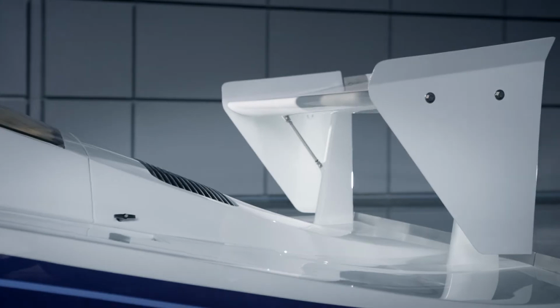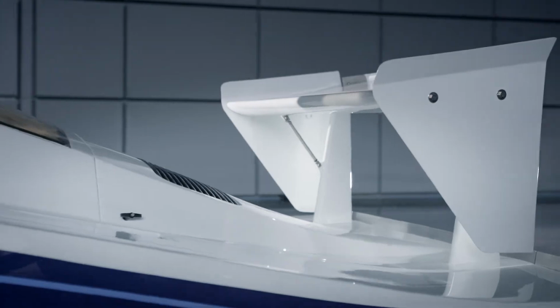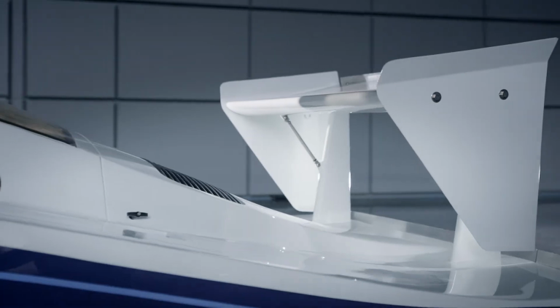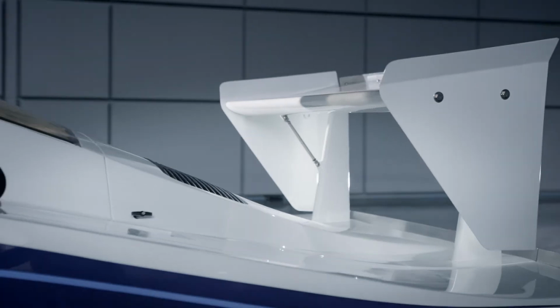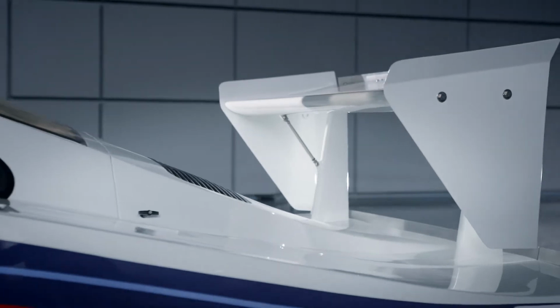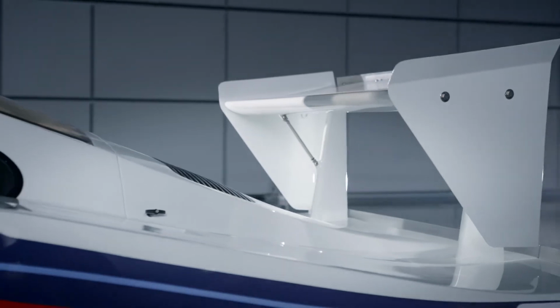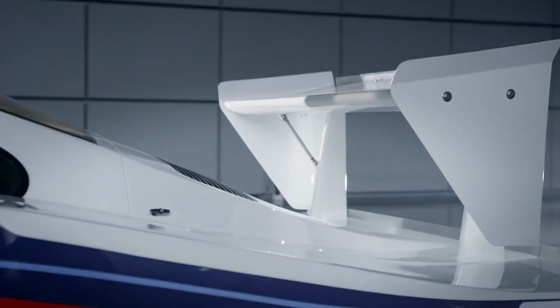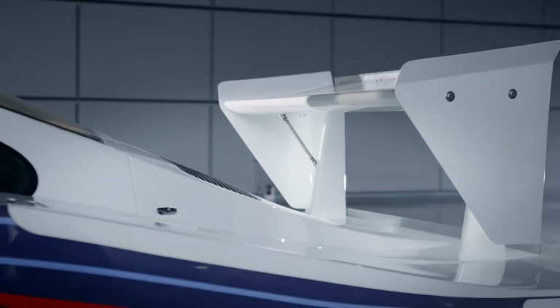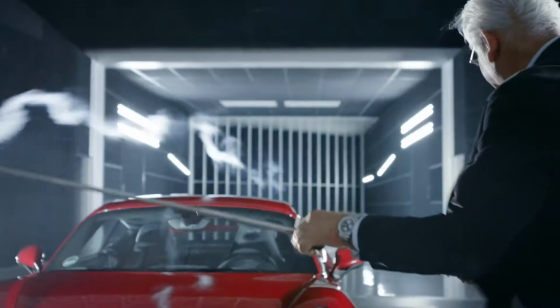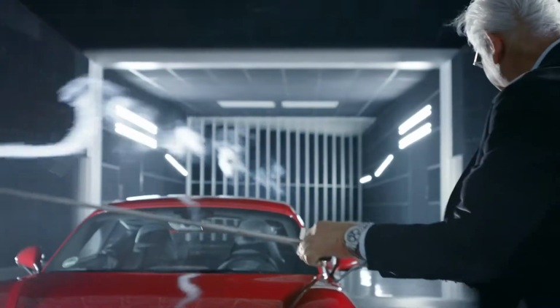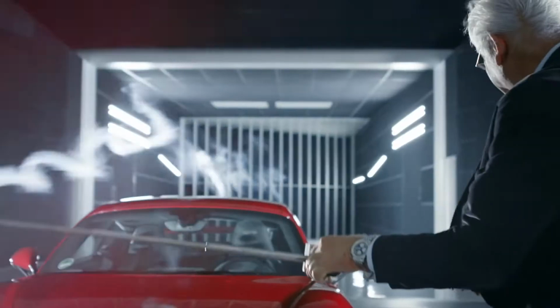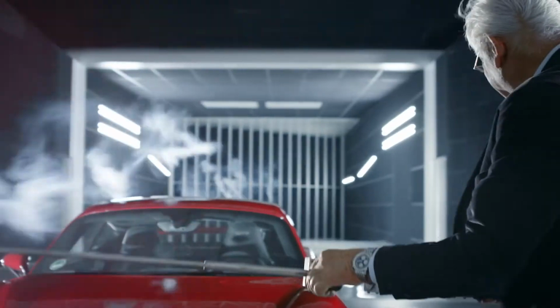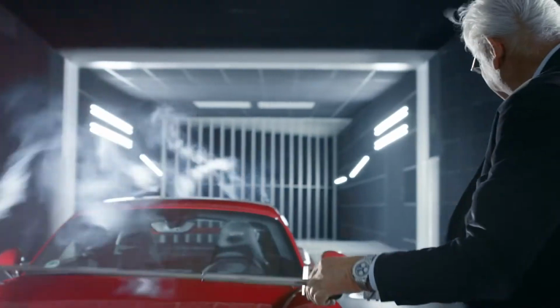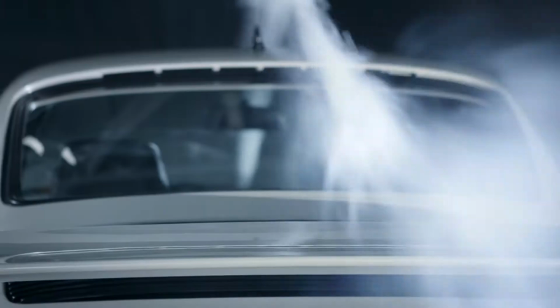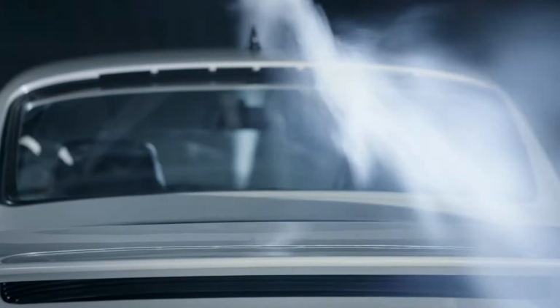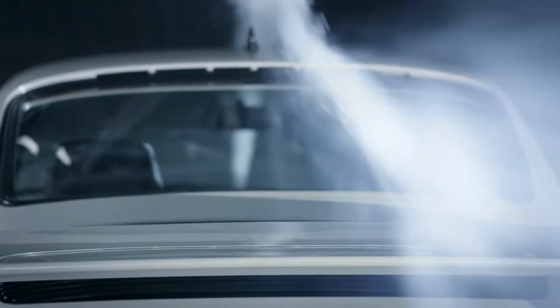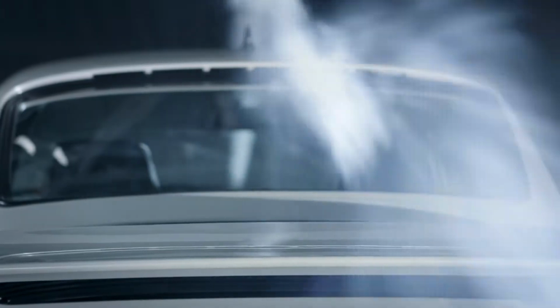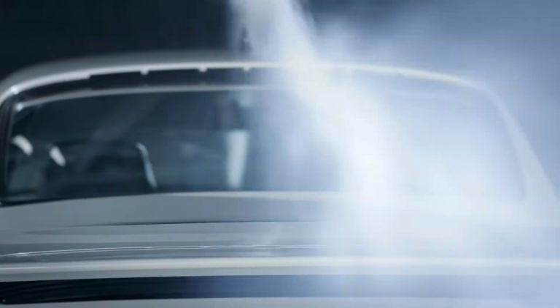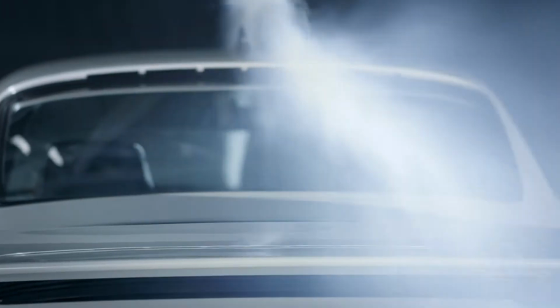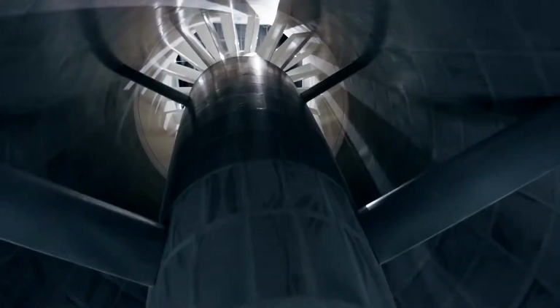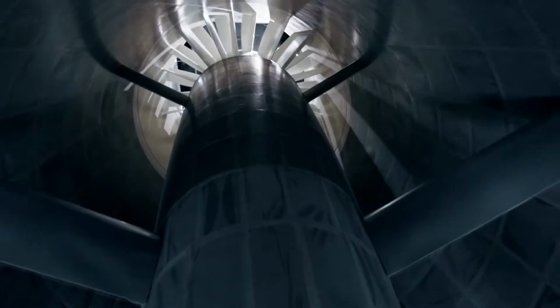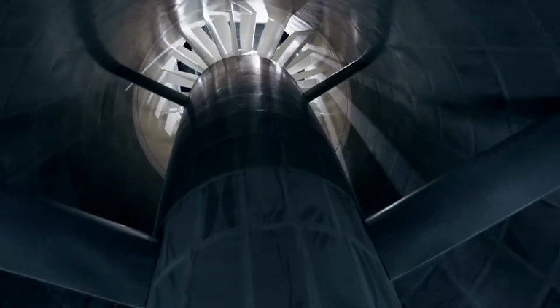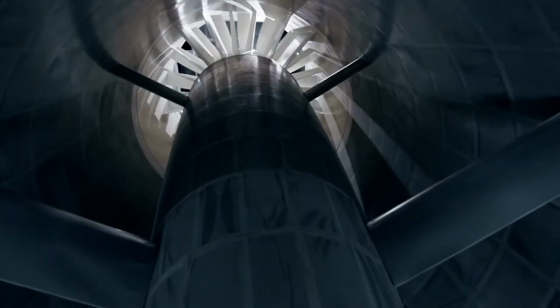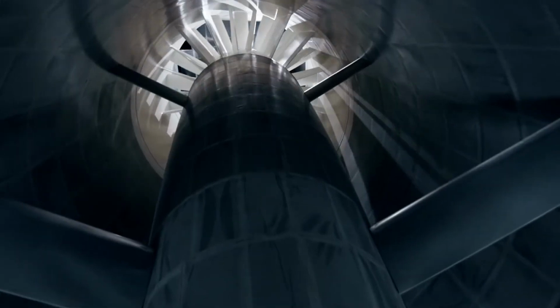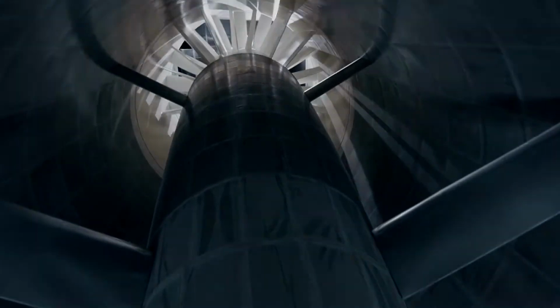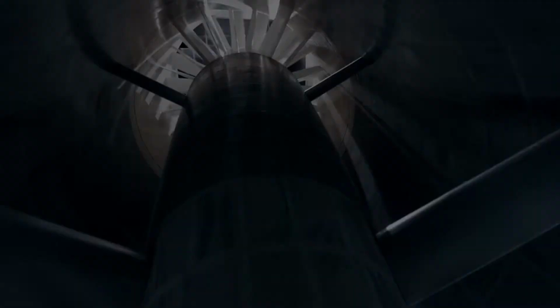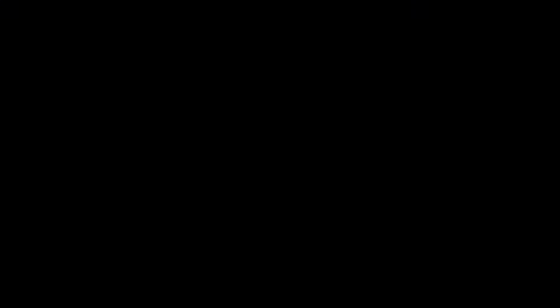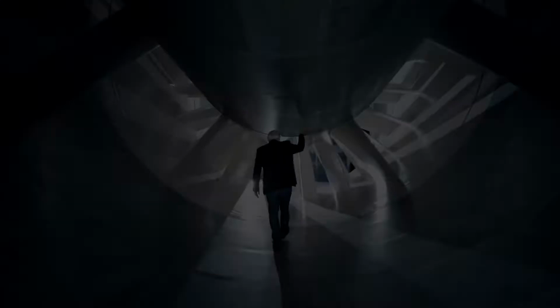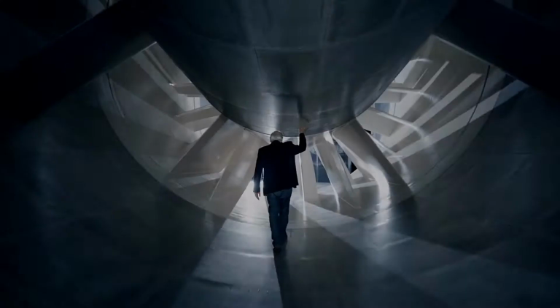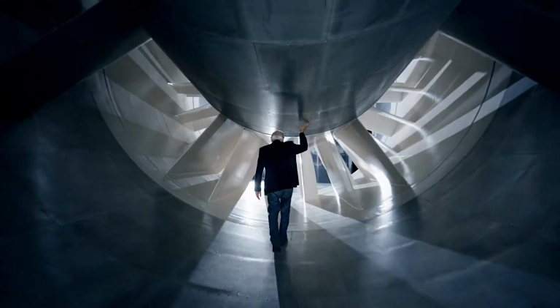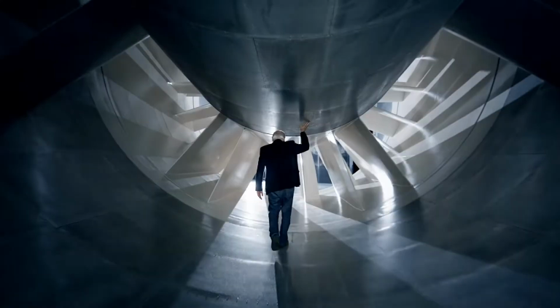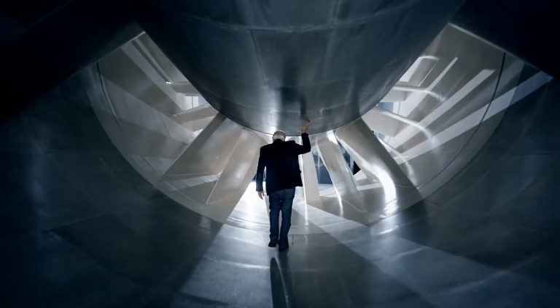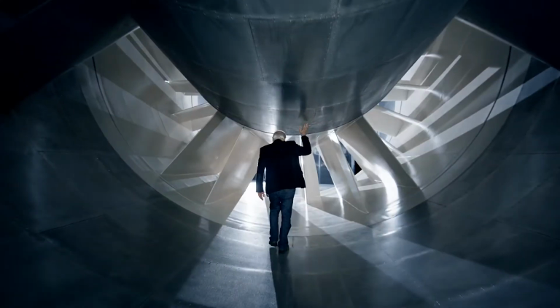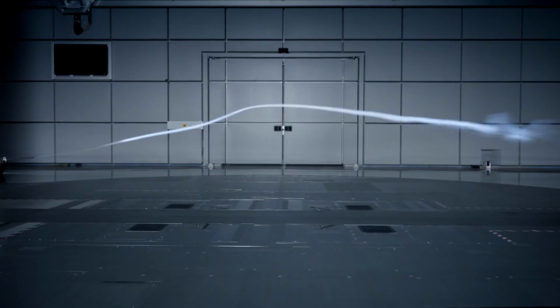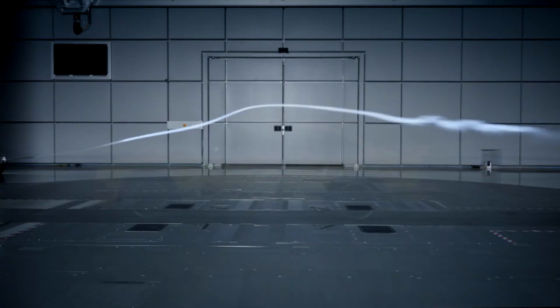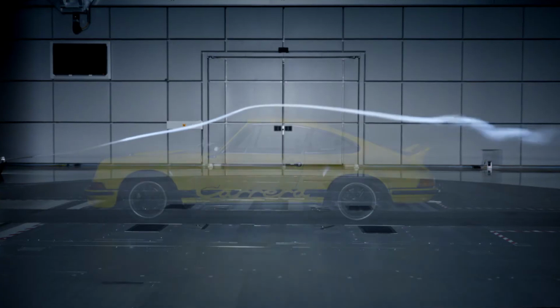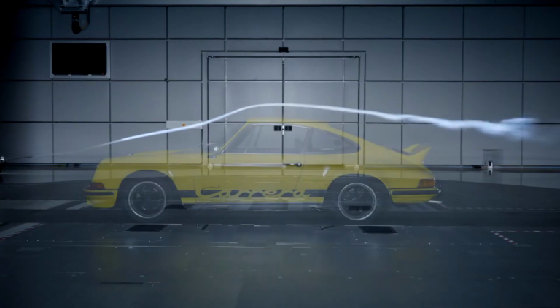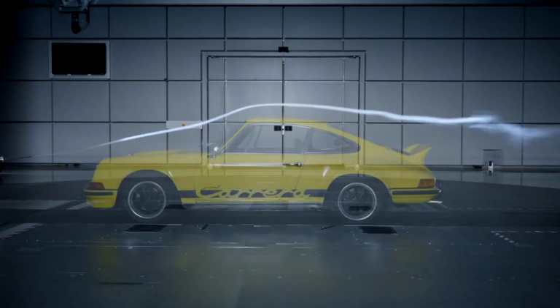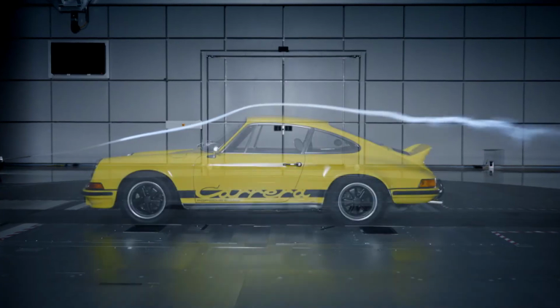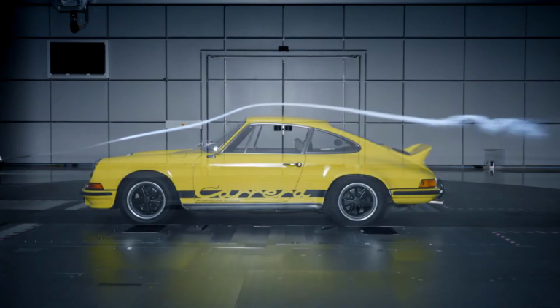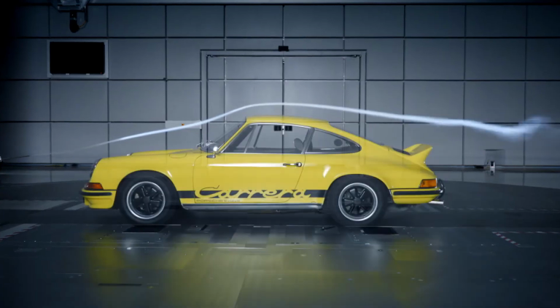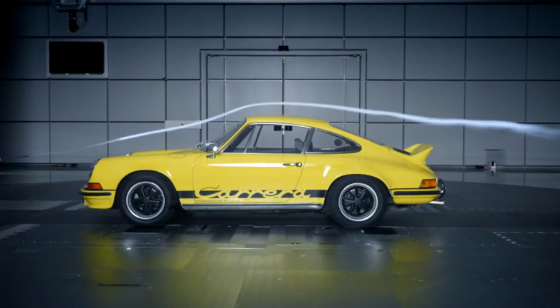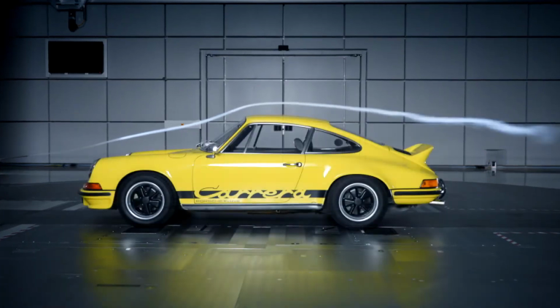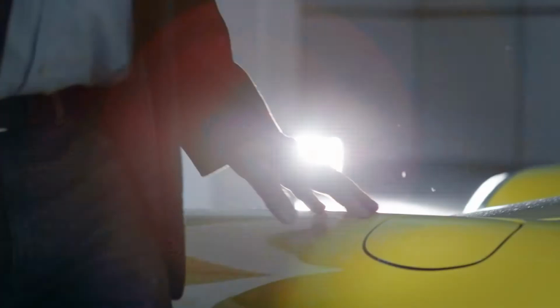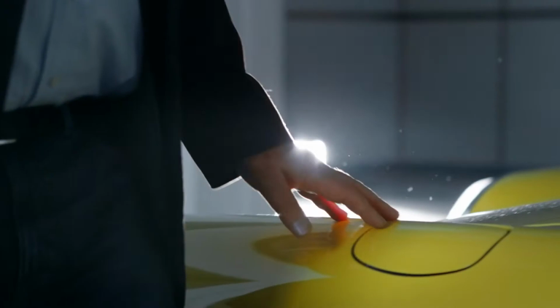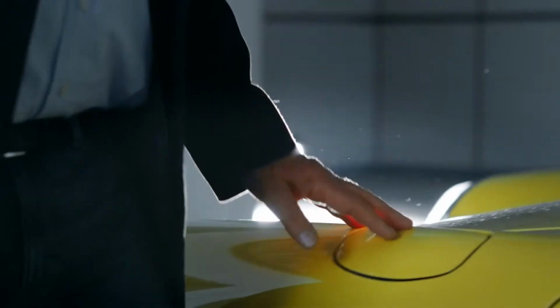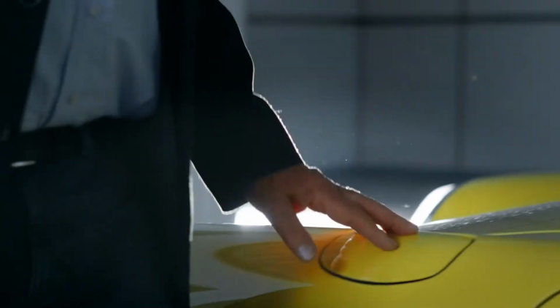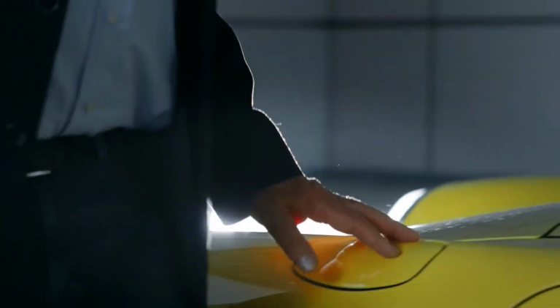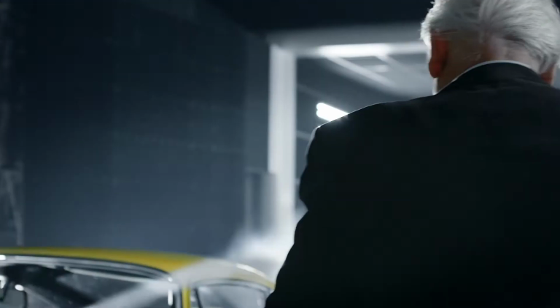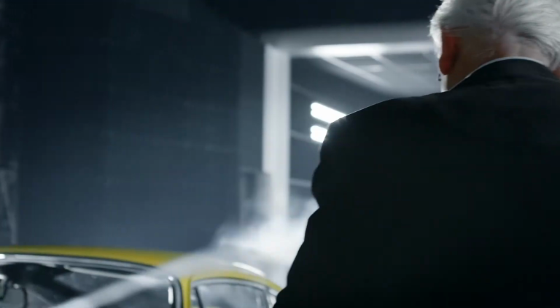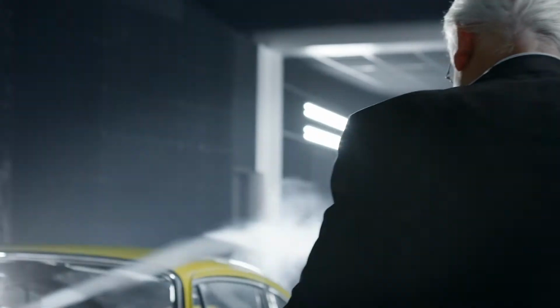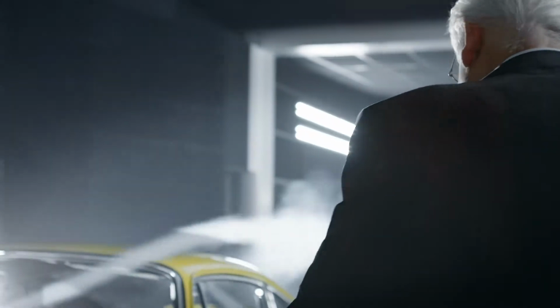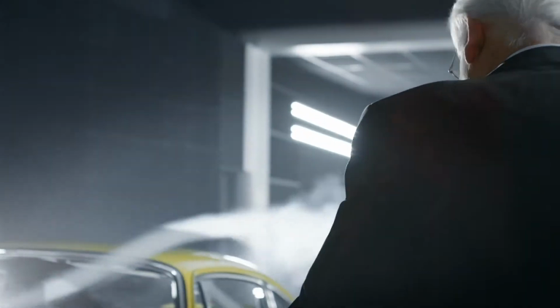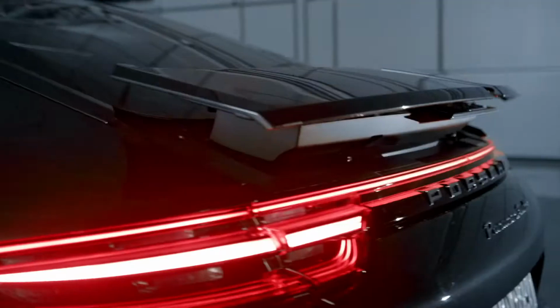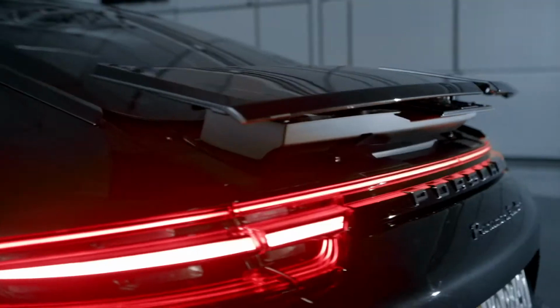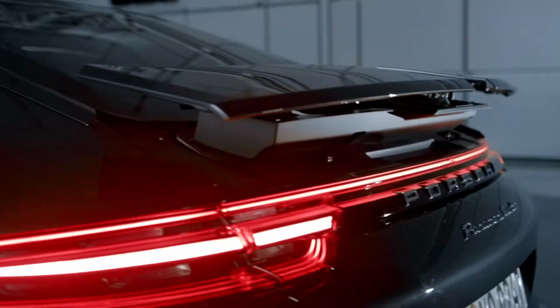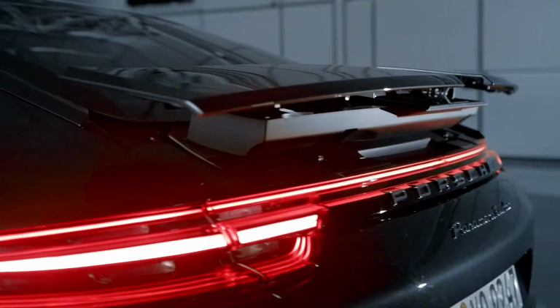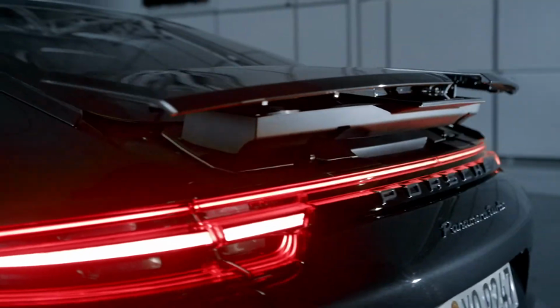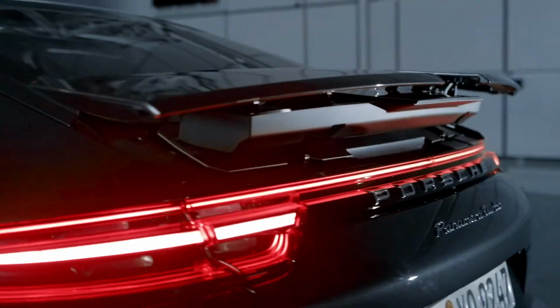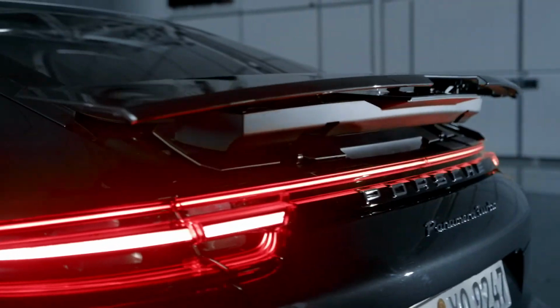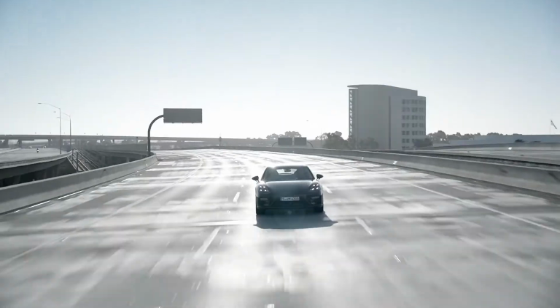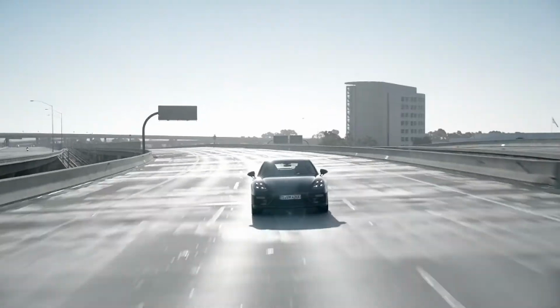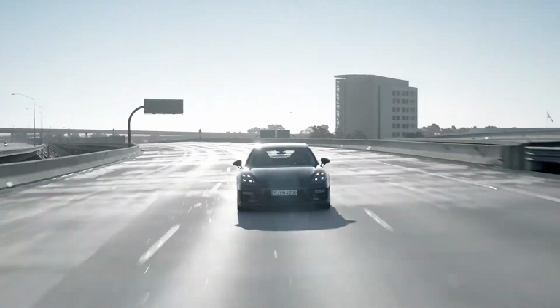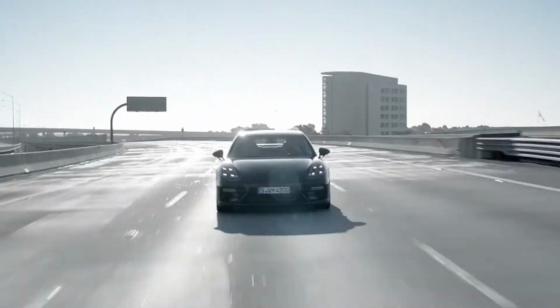Stay tuned for more exciting top fives. Next week: the wildest Porsche rear wings.